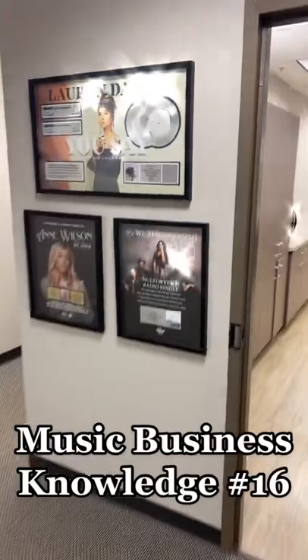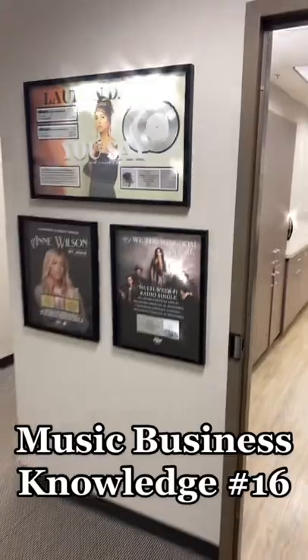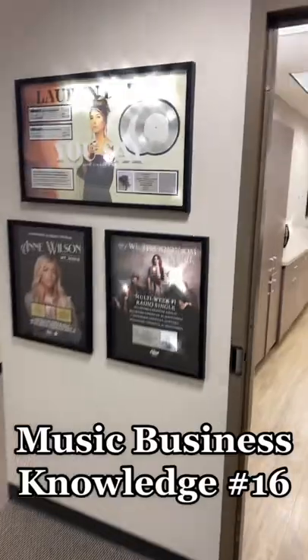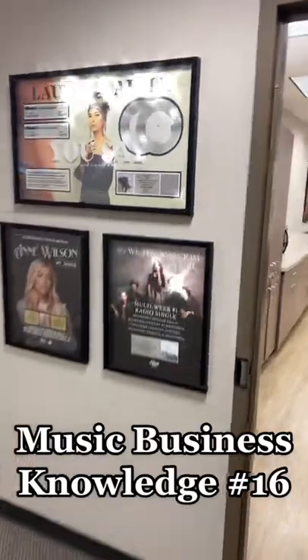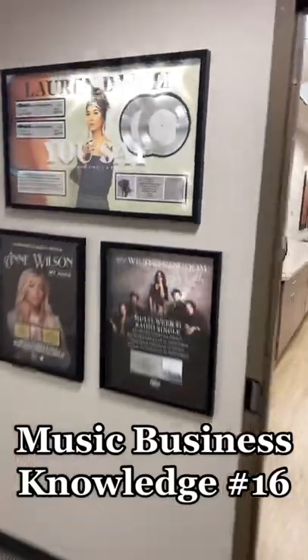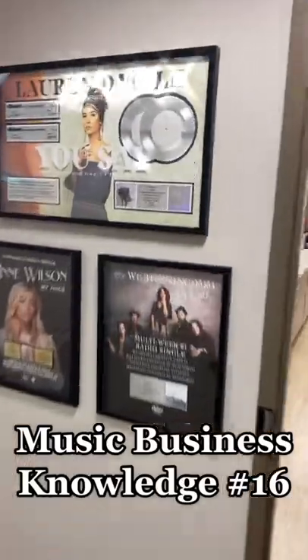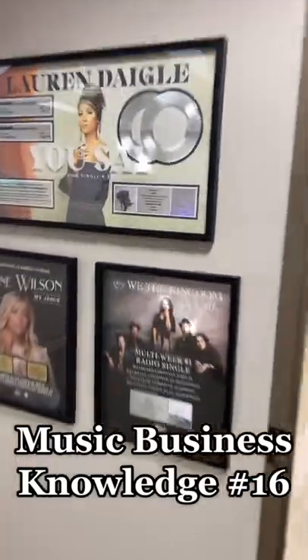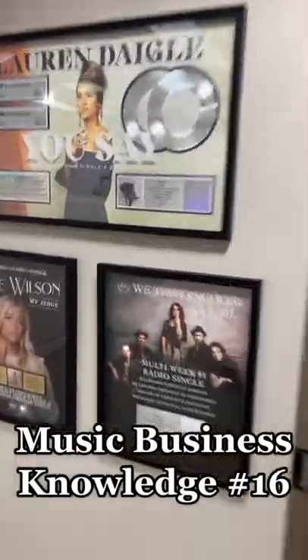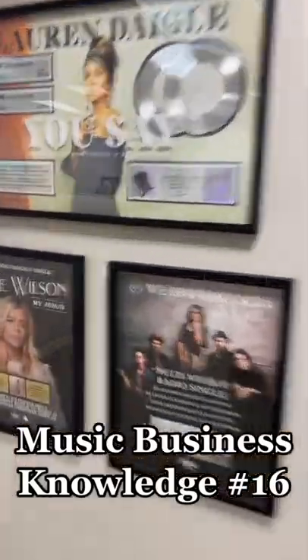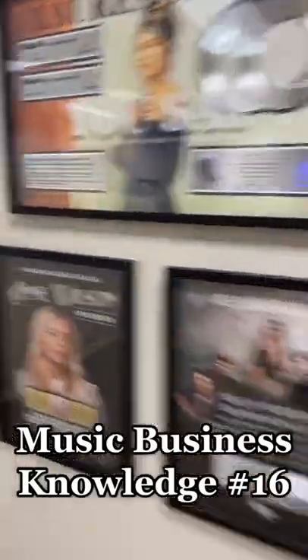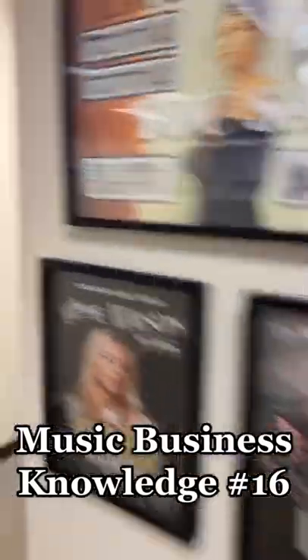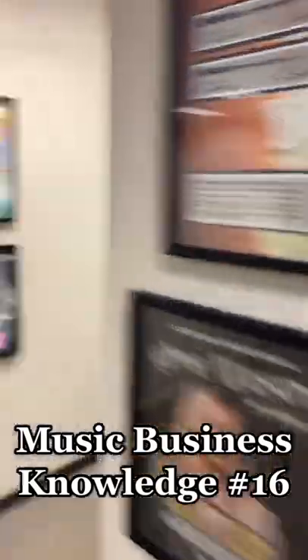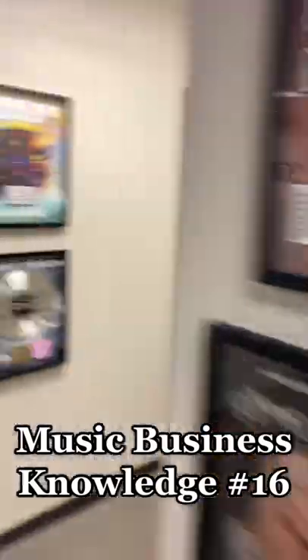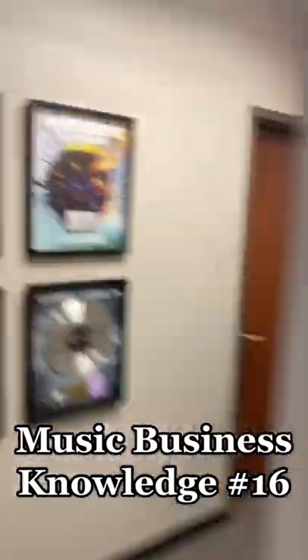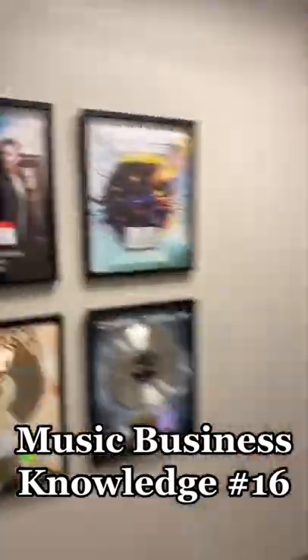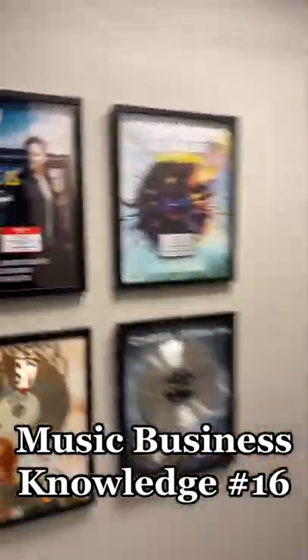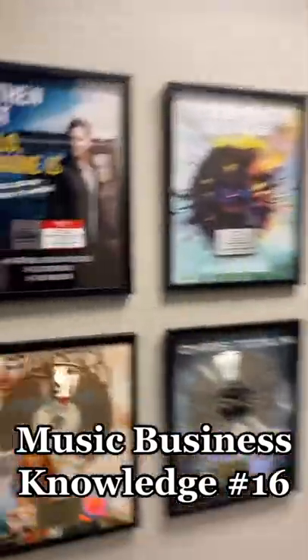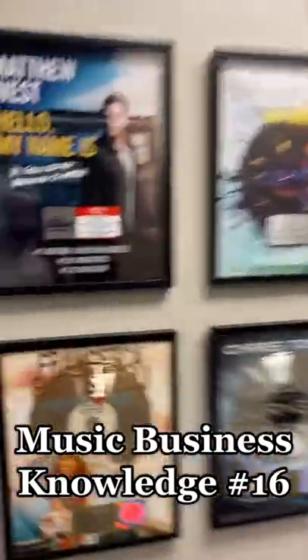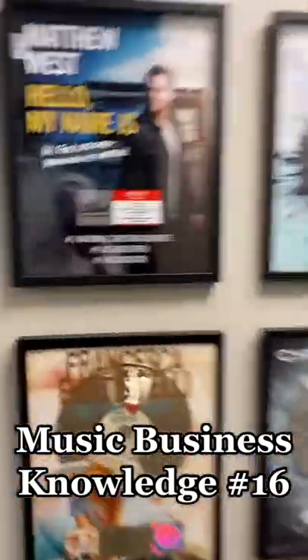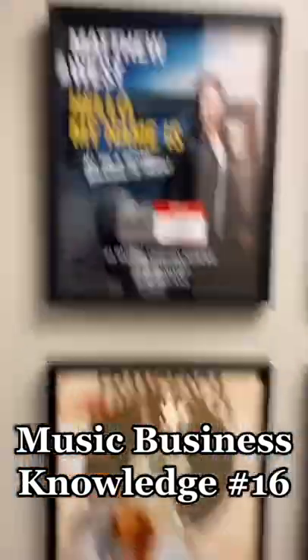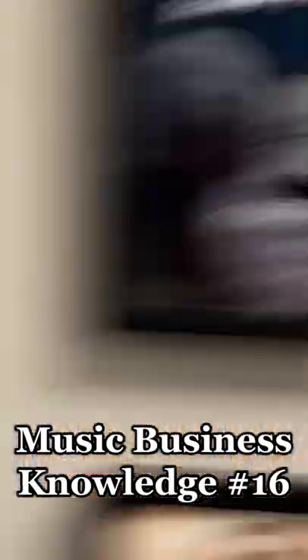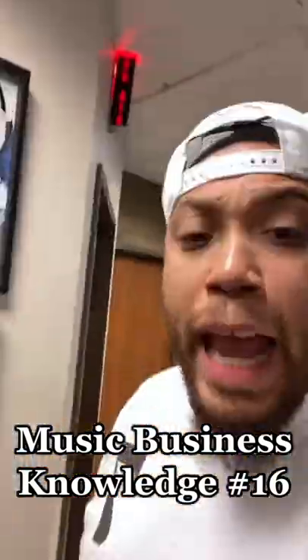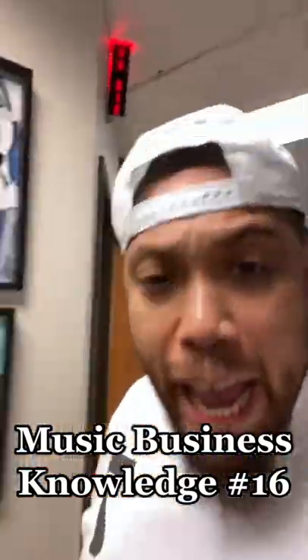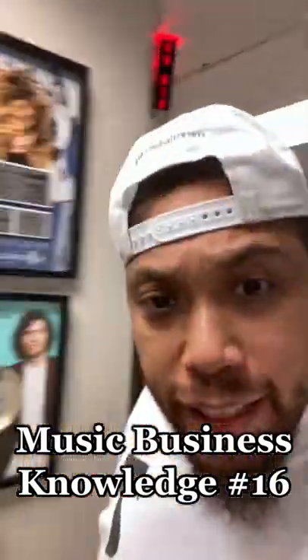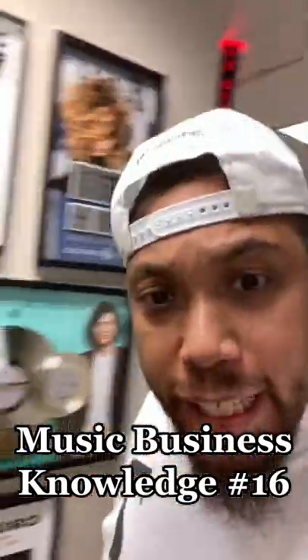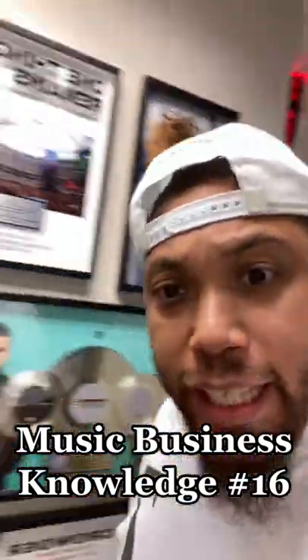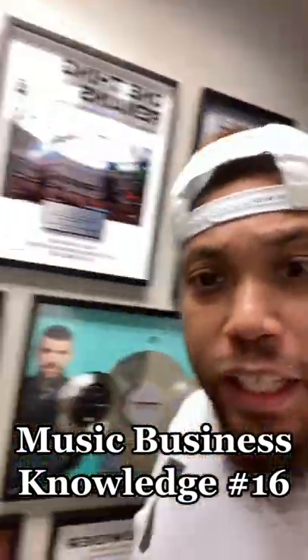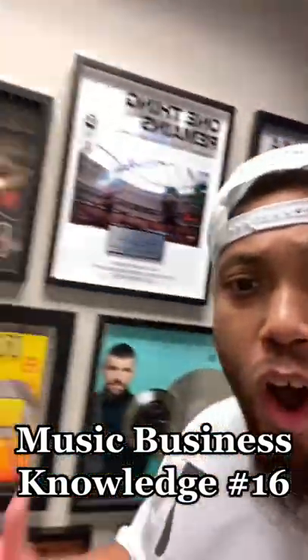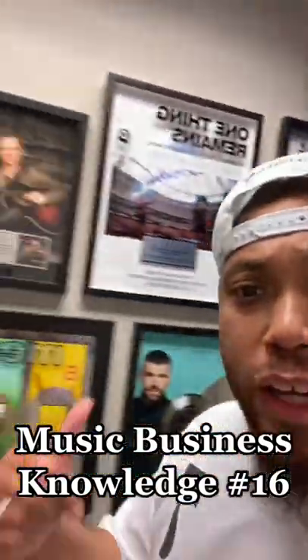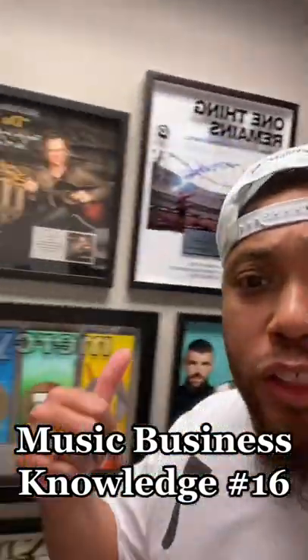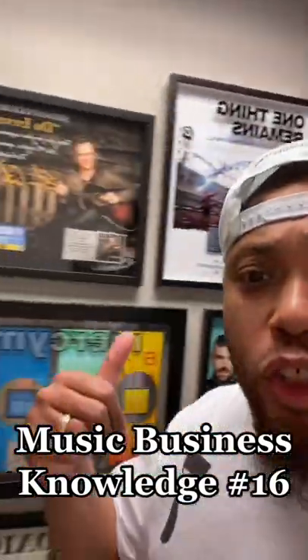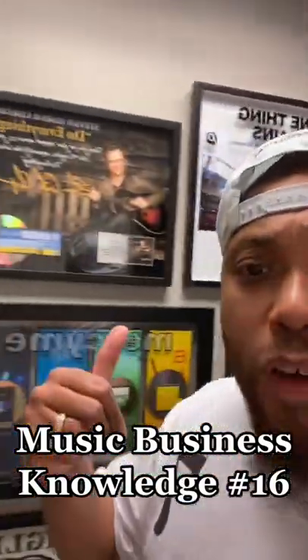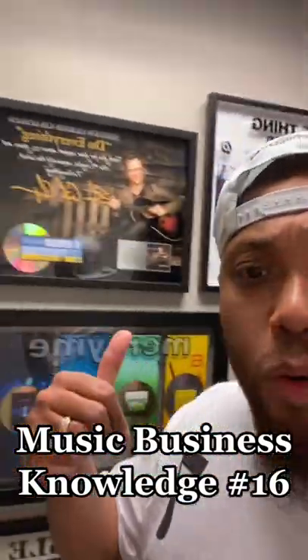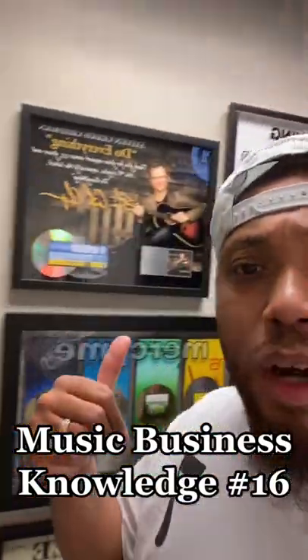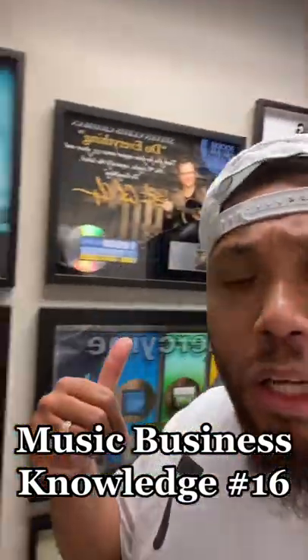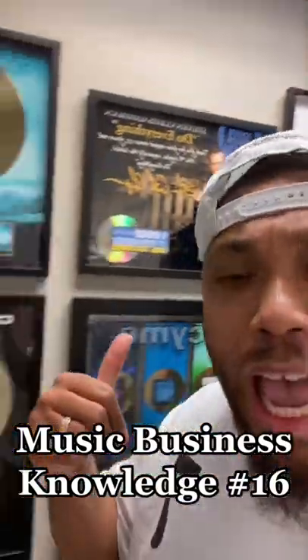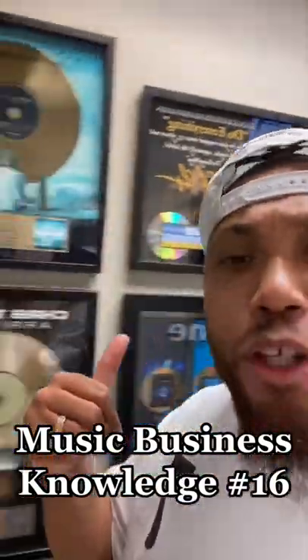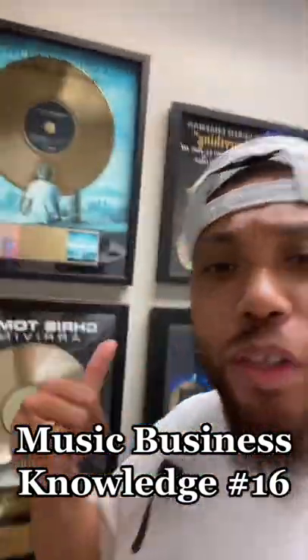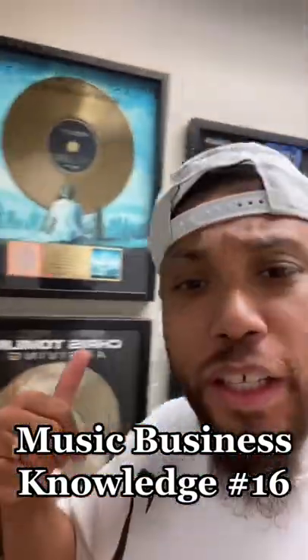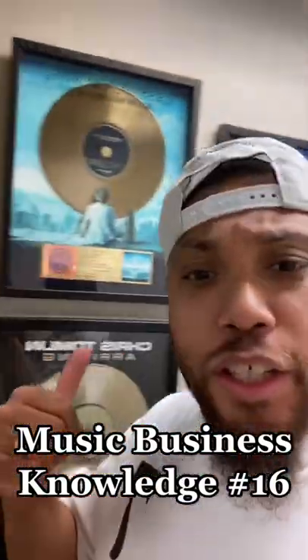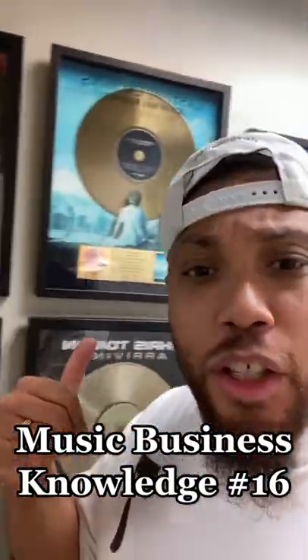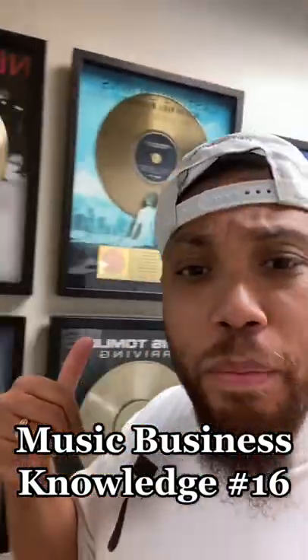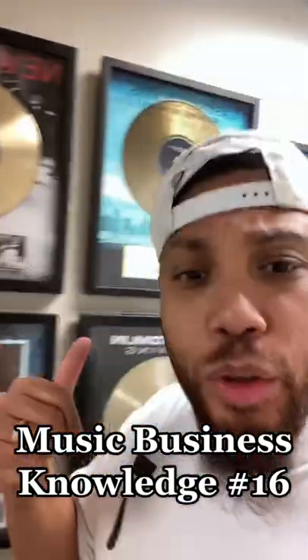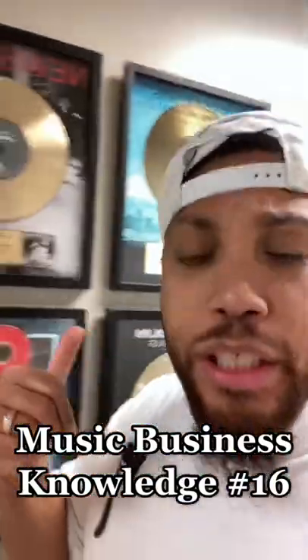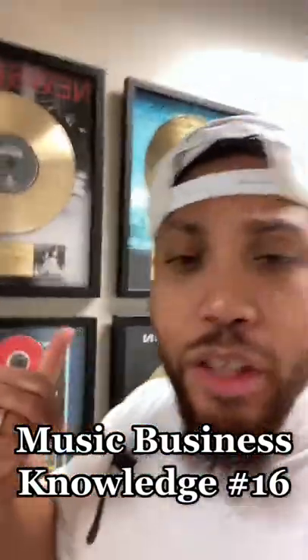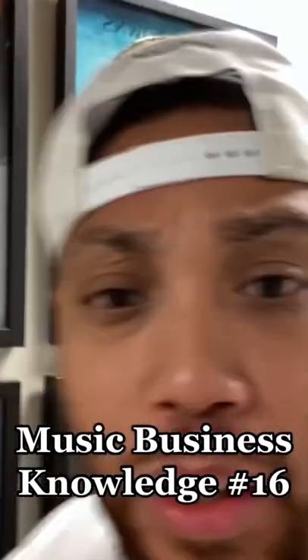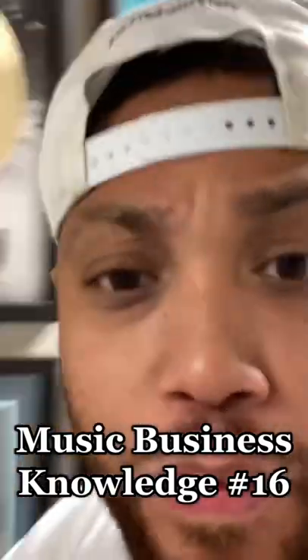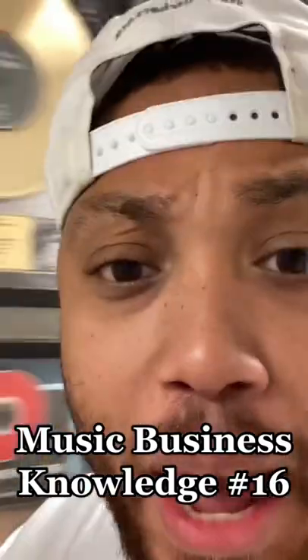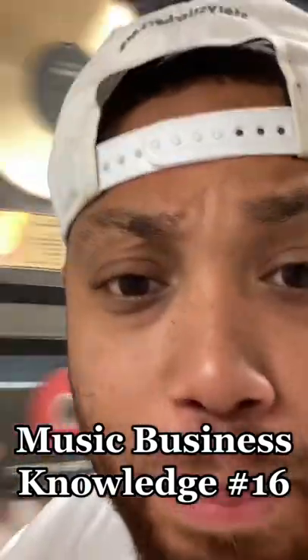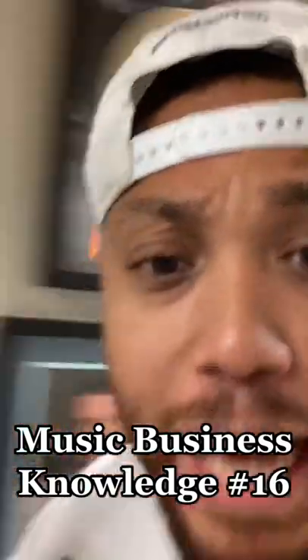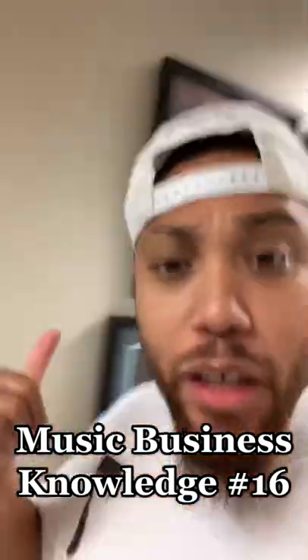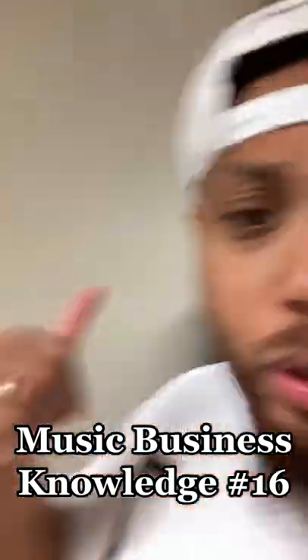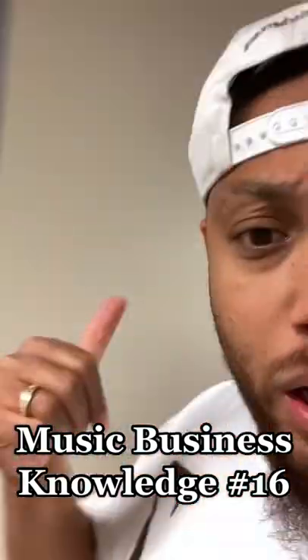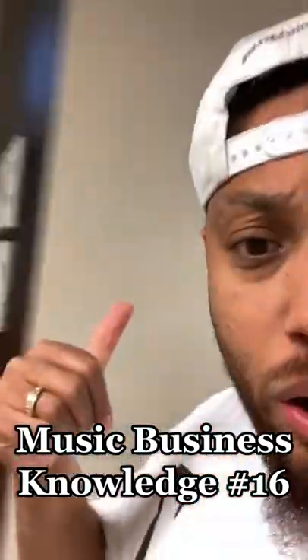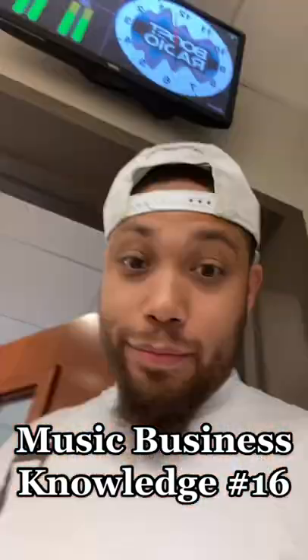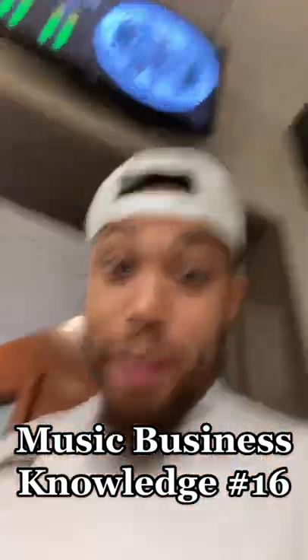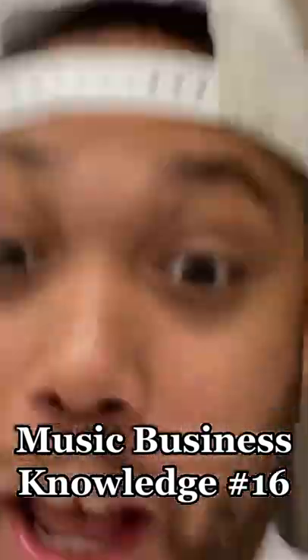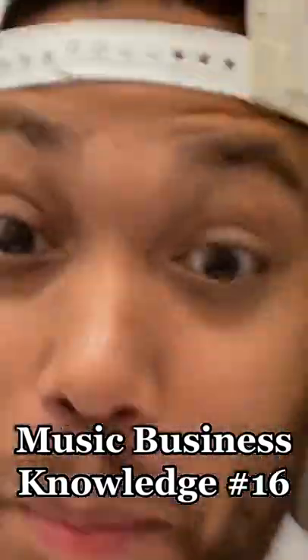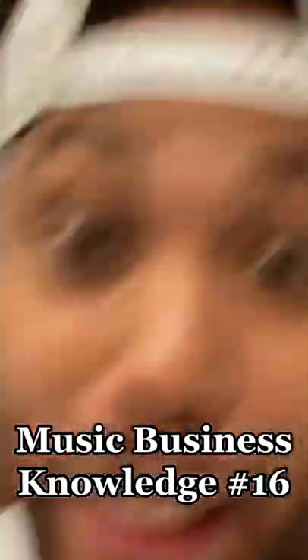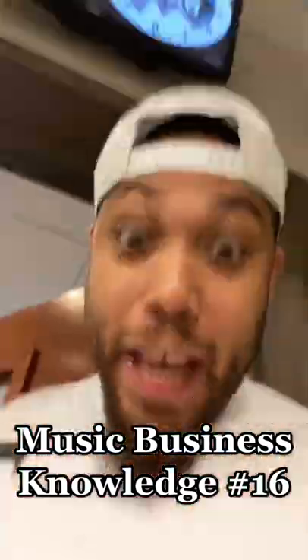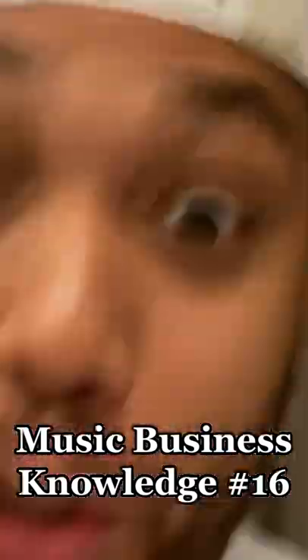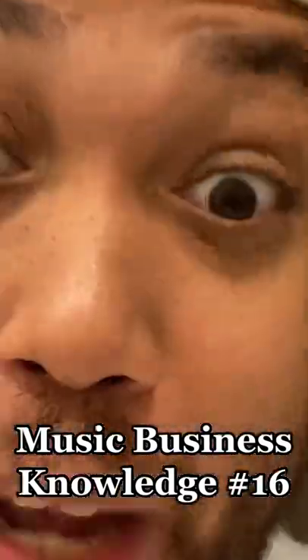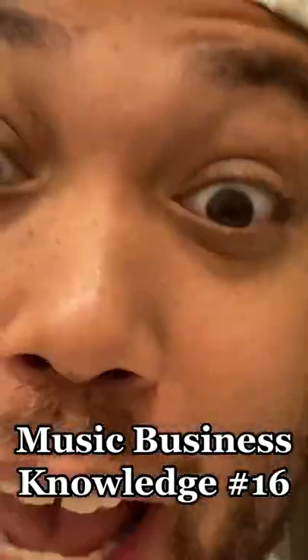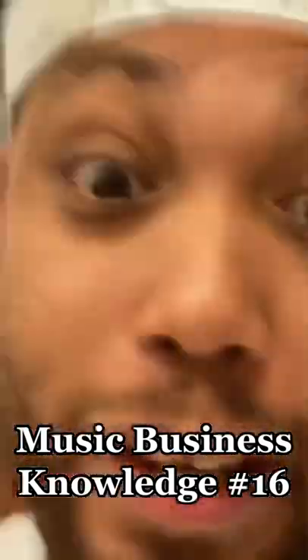Whoa, look at all the platinum records. As an indie artist, you ever wonder how you can get your music certified platinum or gold? I'm glad you asked.